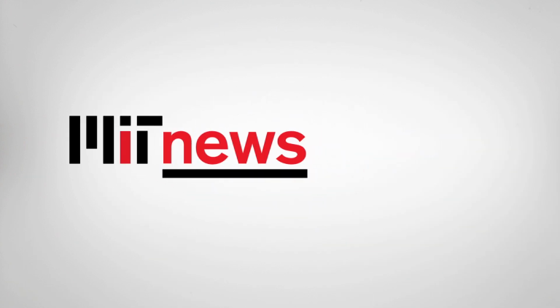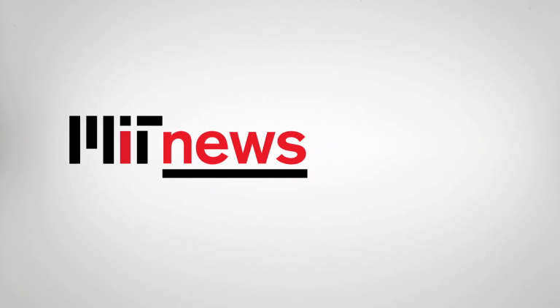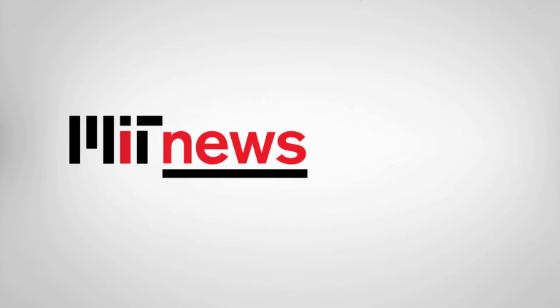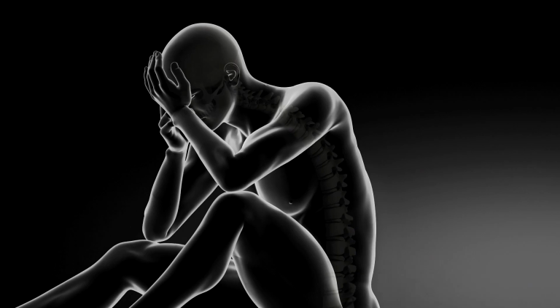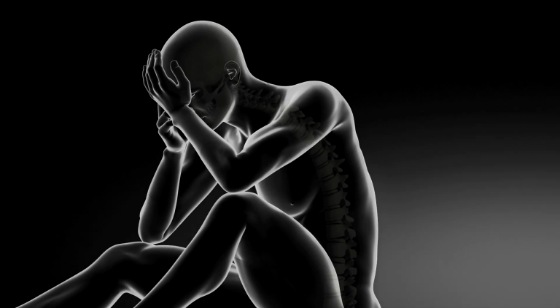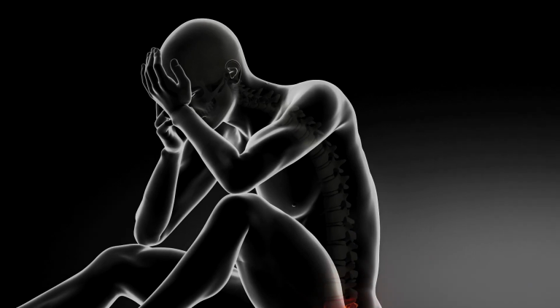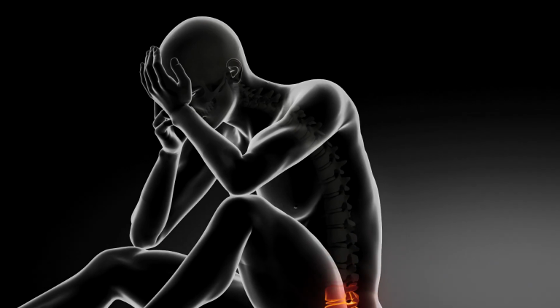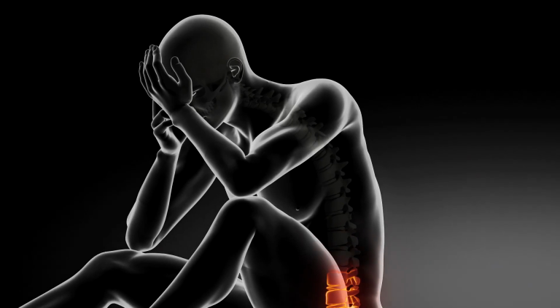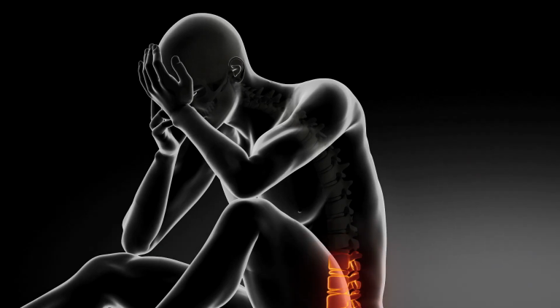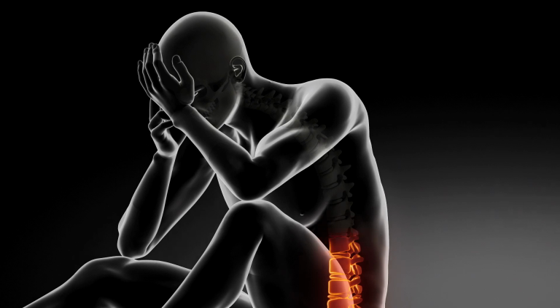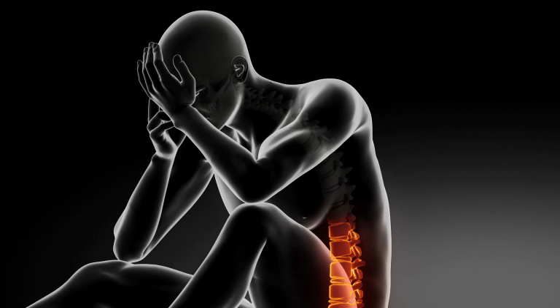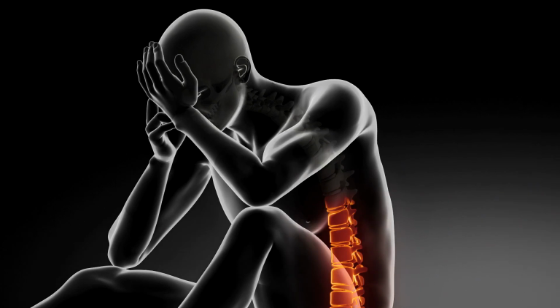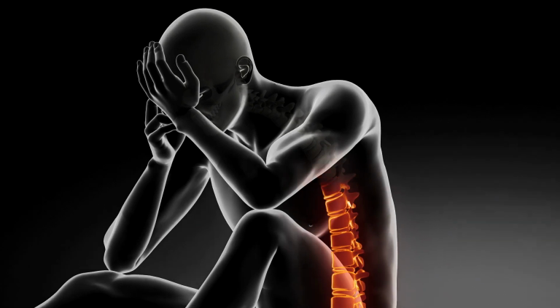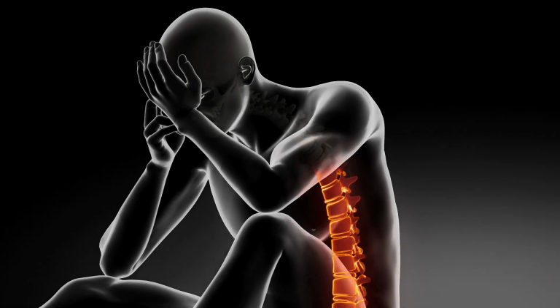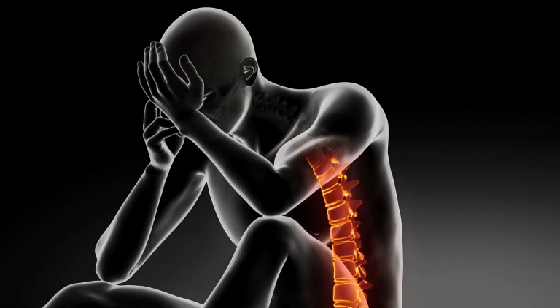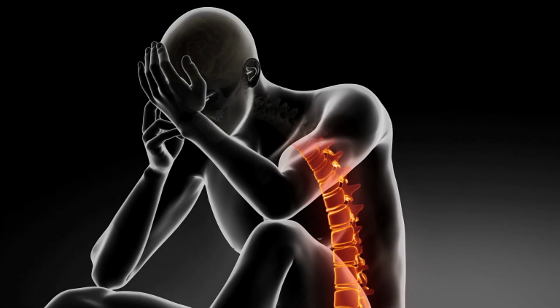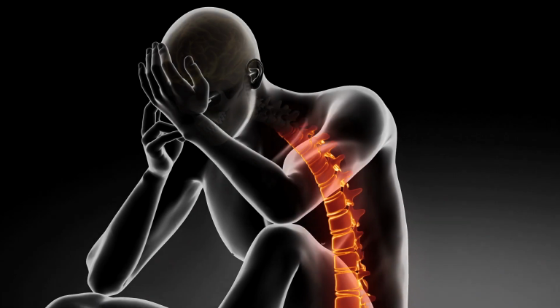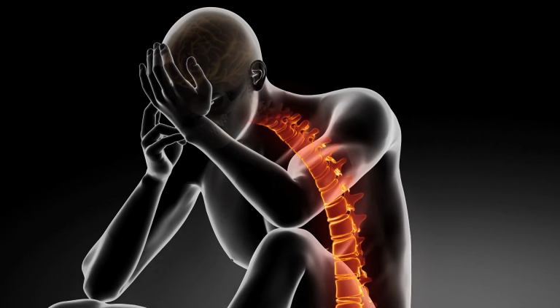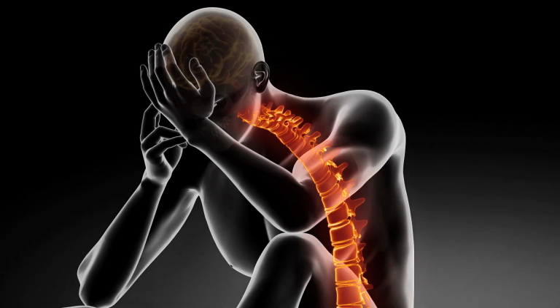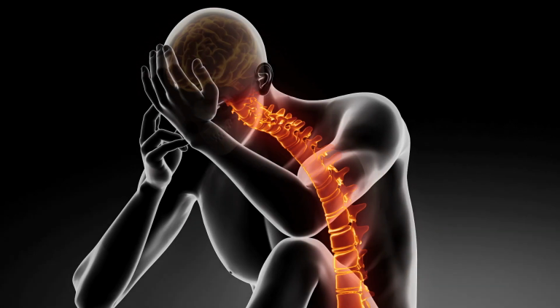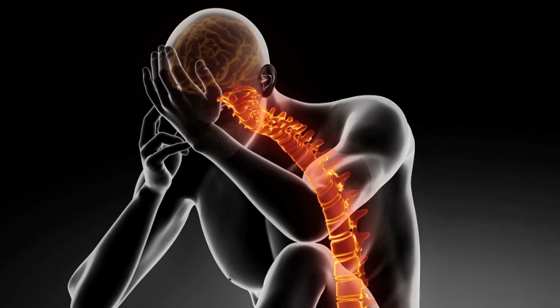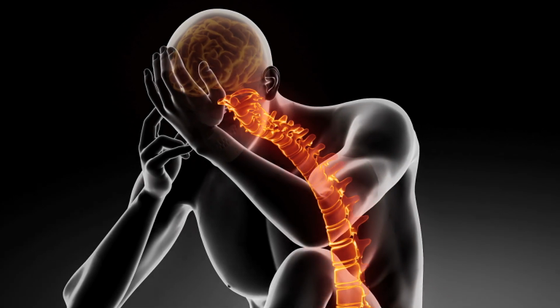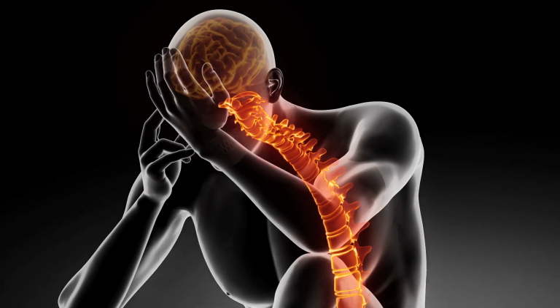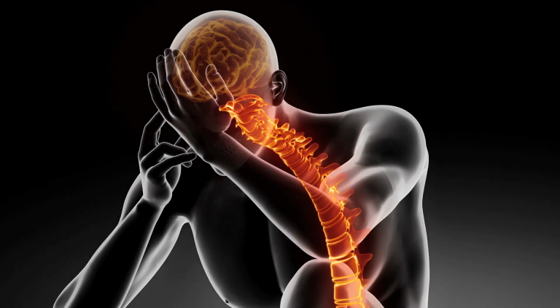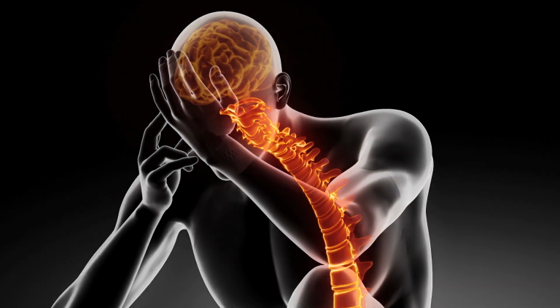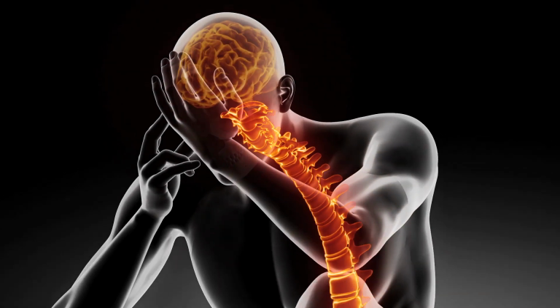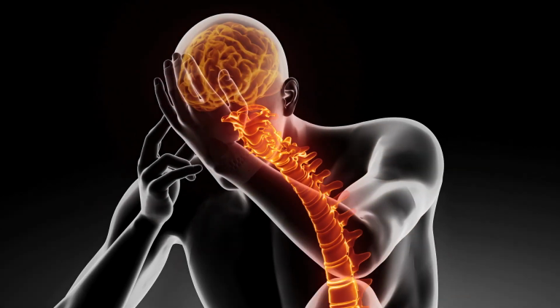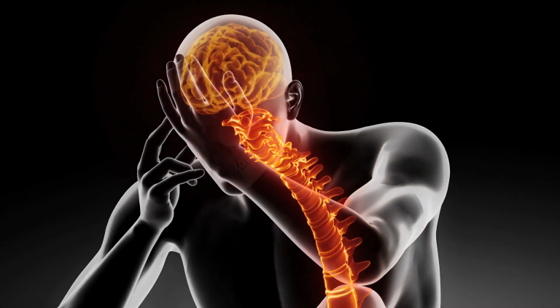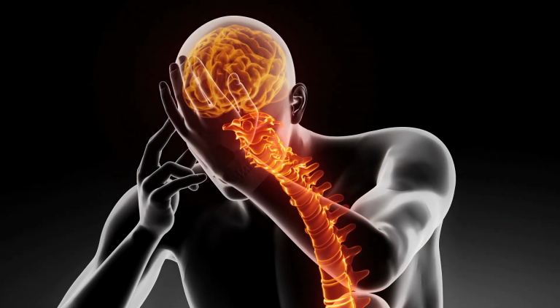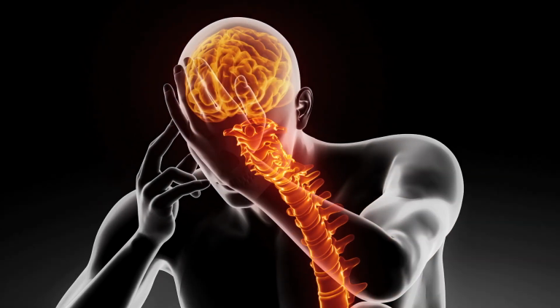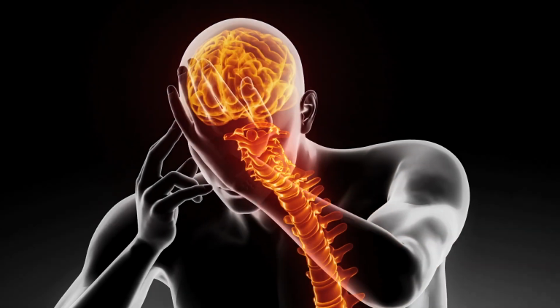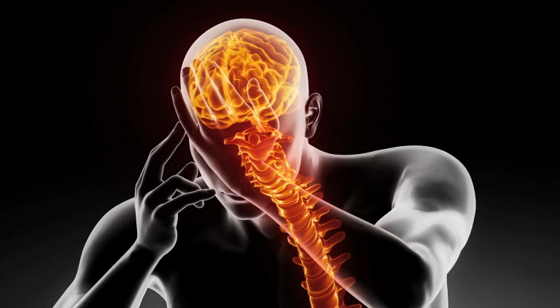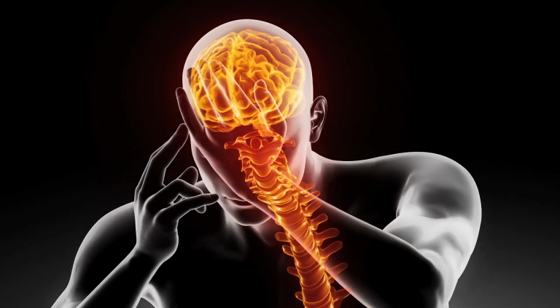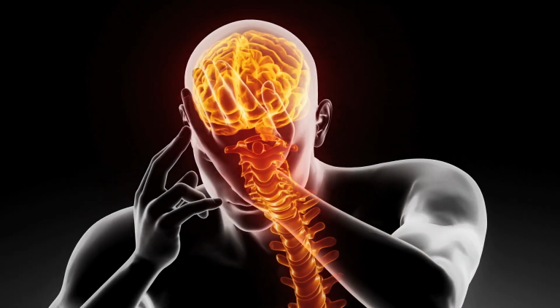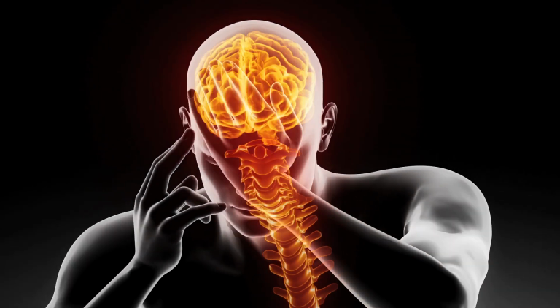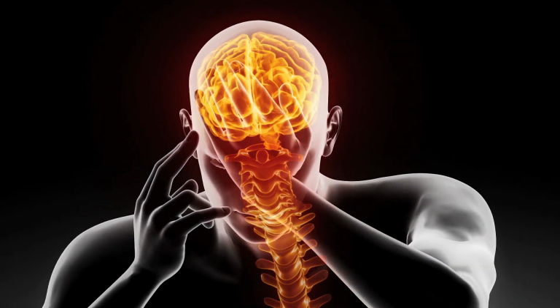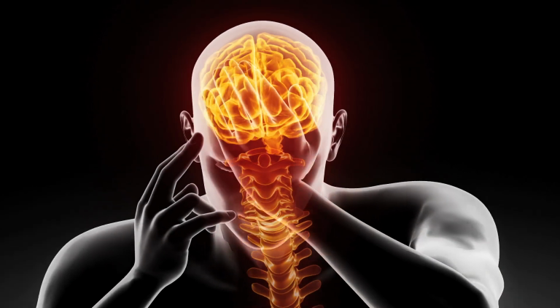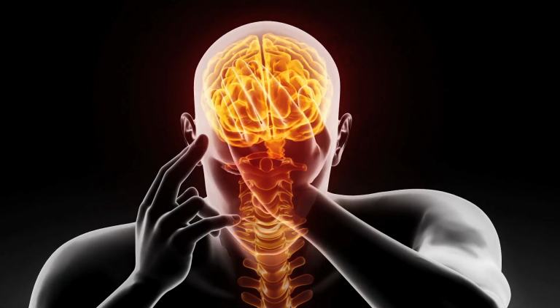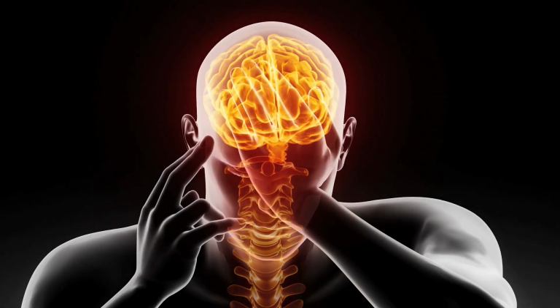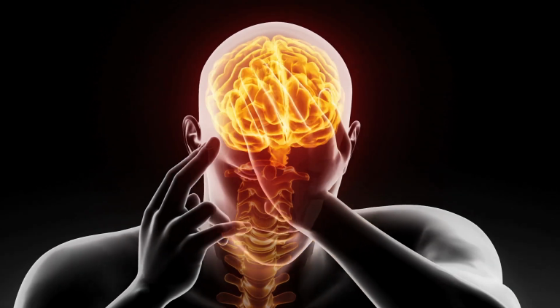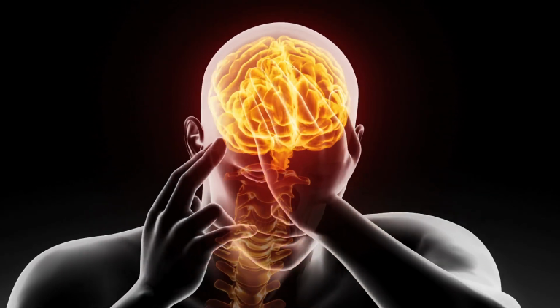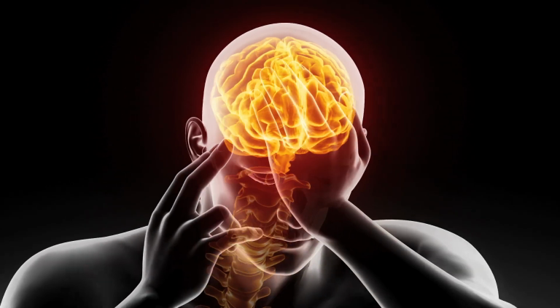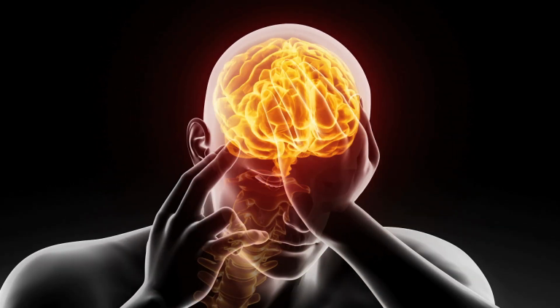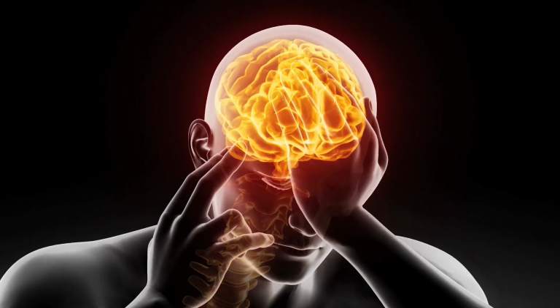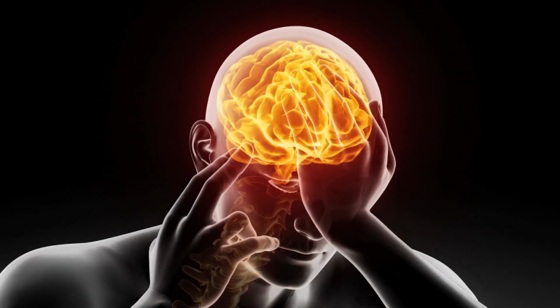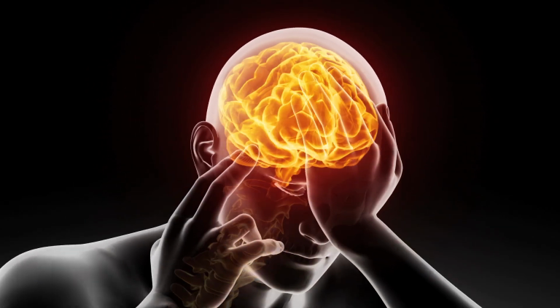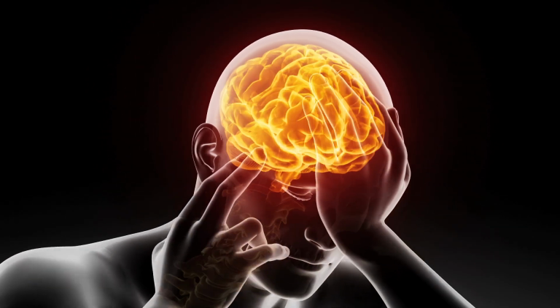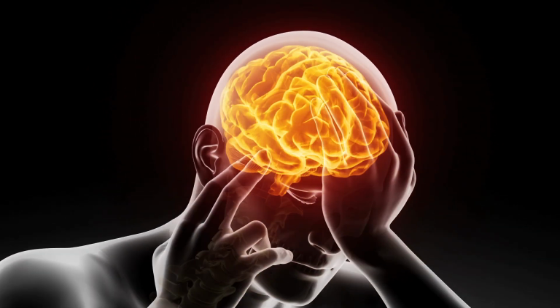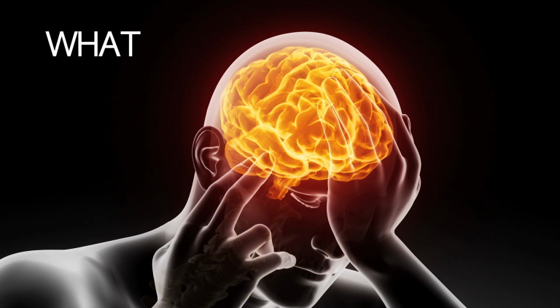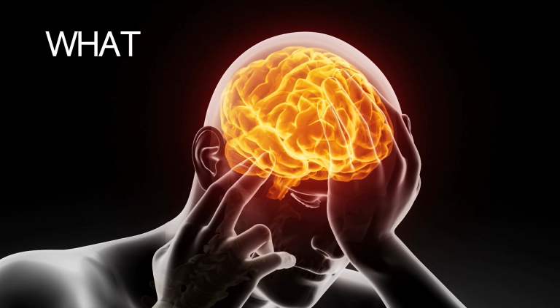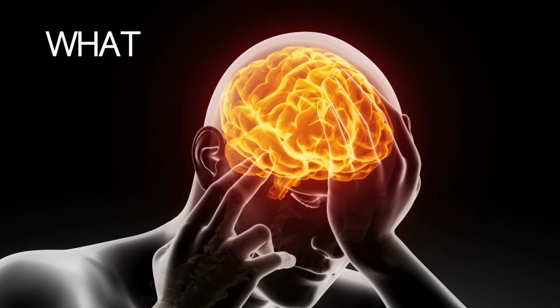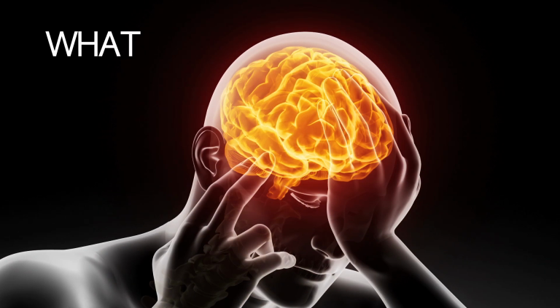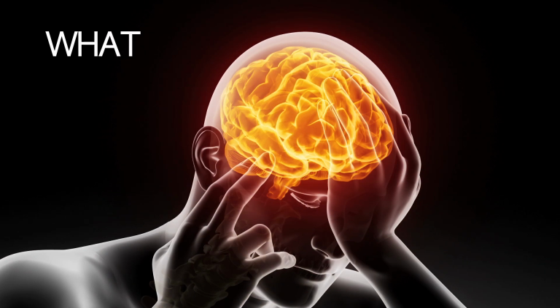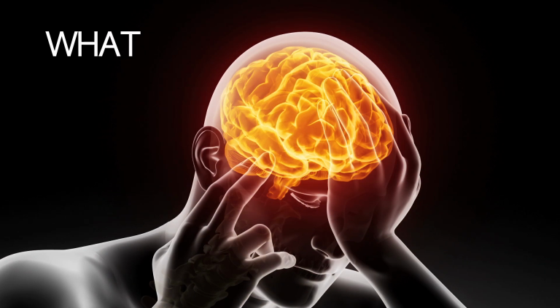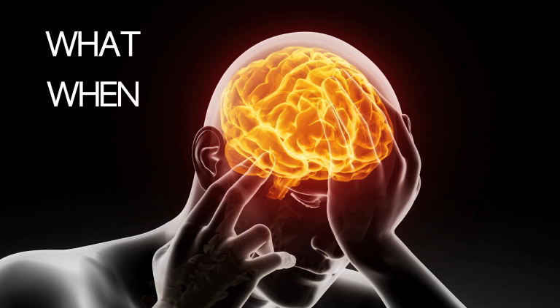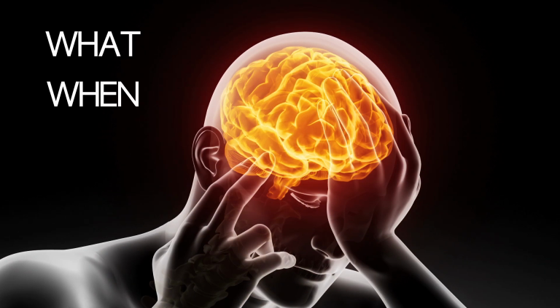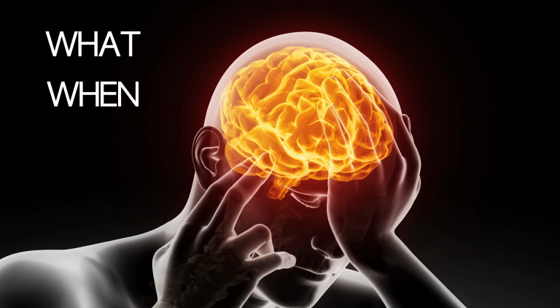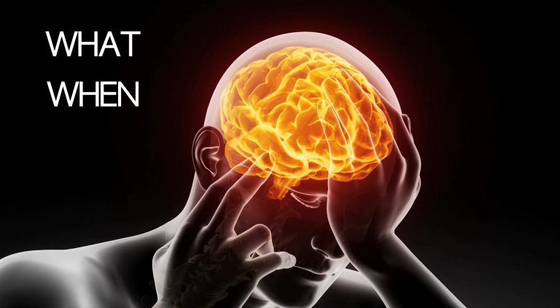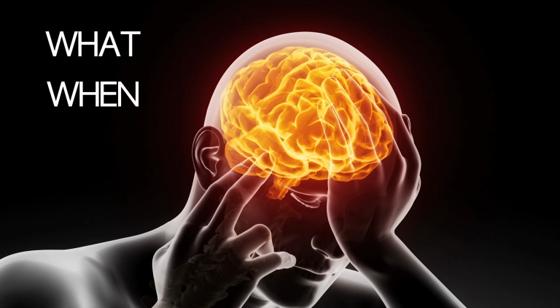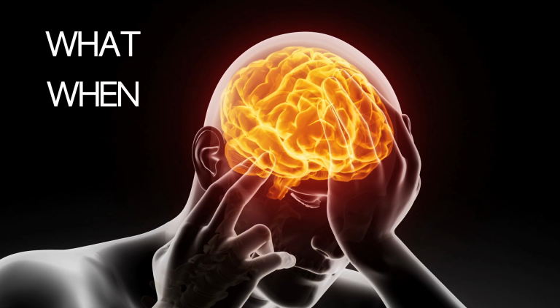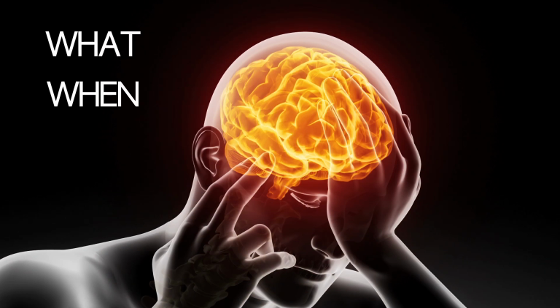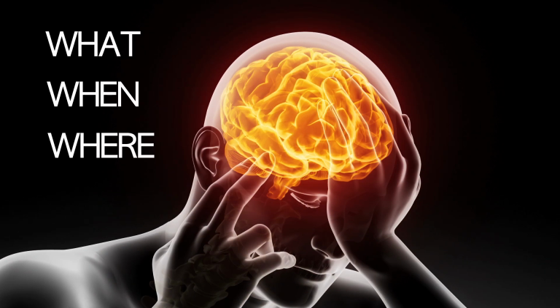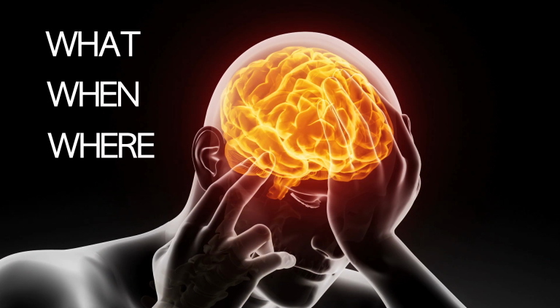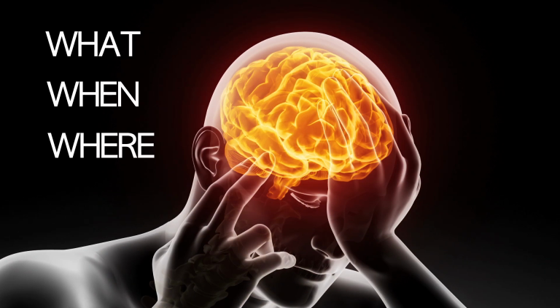When you remember a particular experience, that memory has three critical elements: what, when, and where.